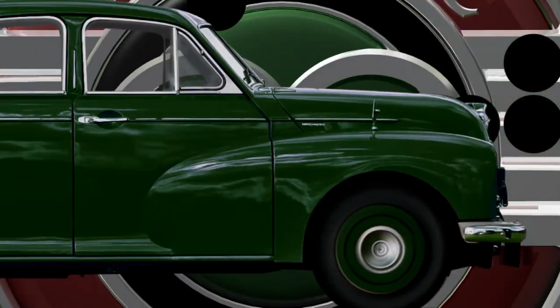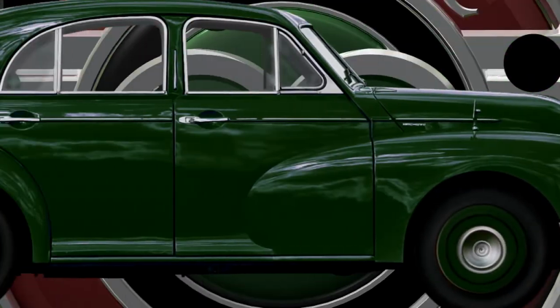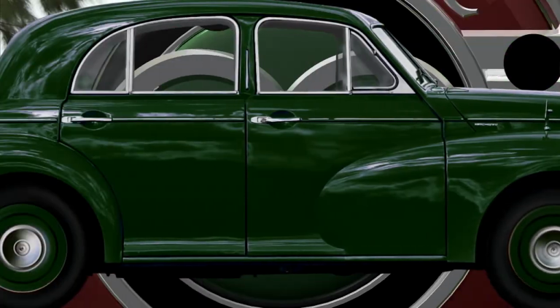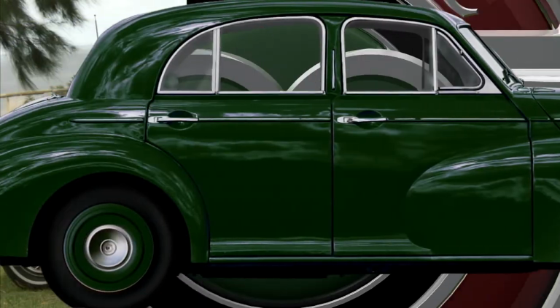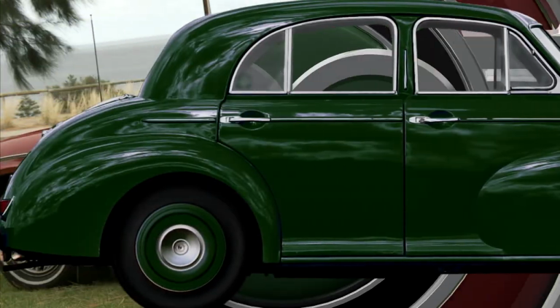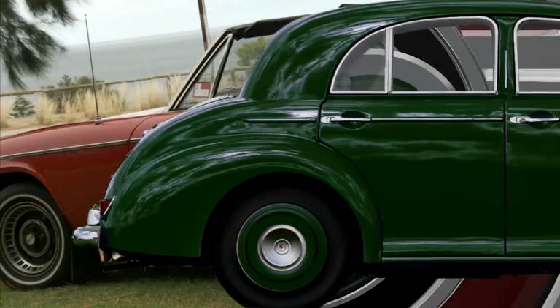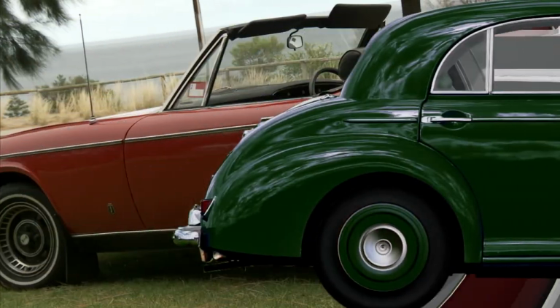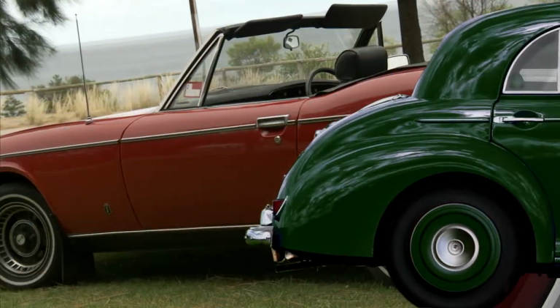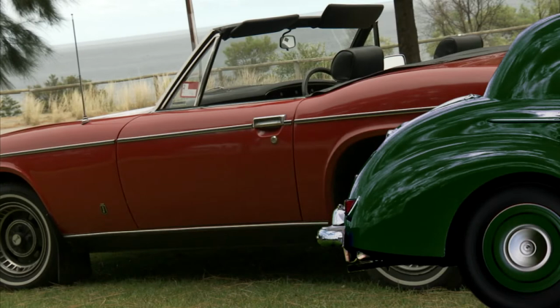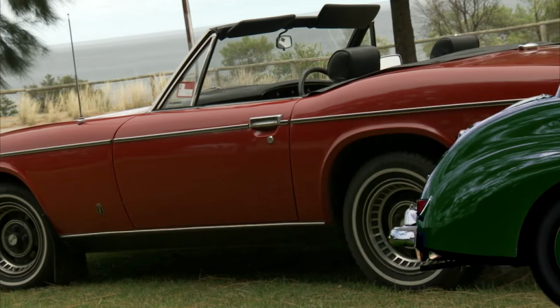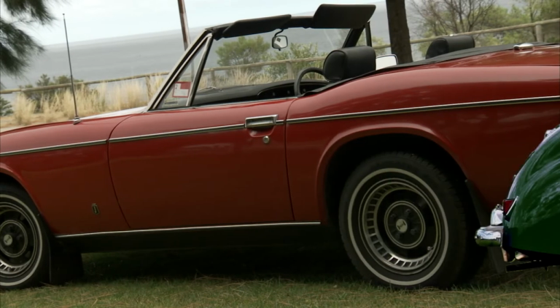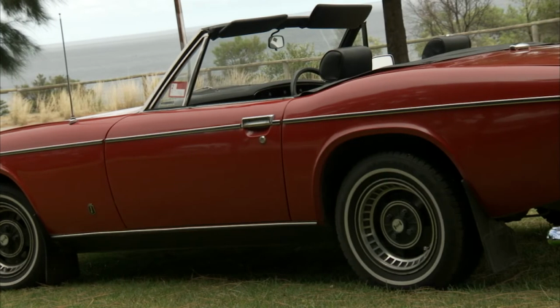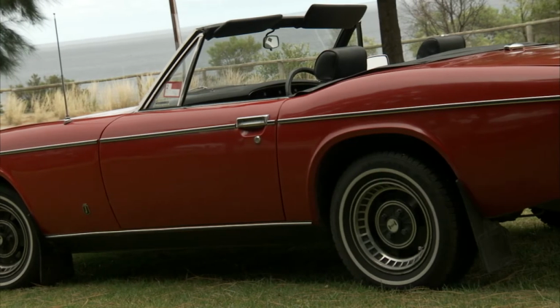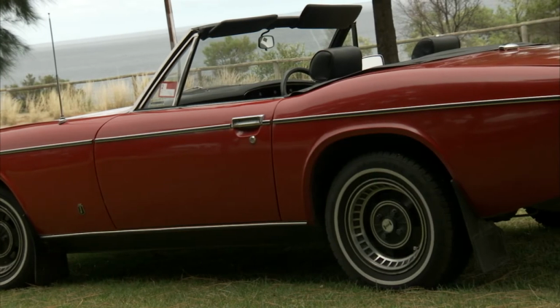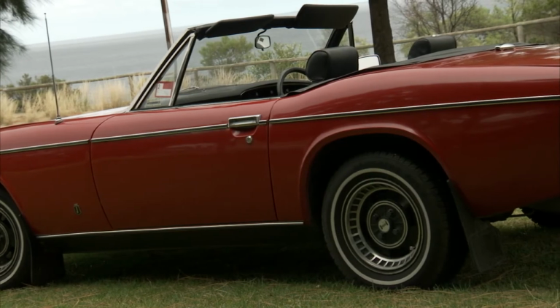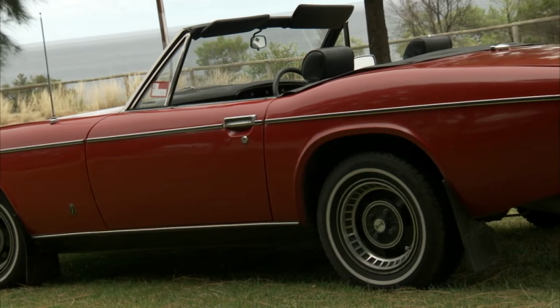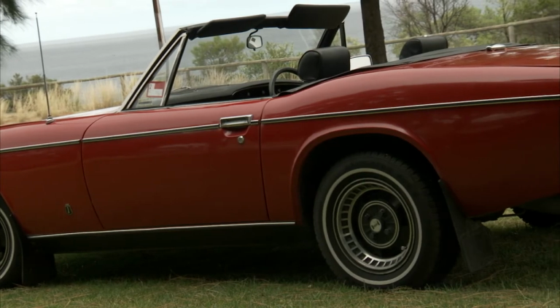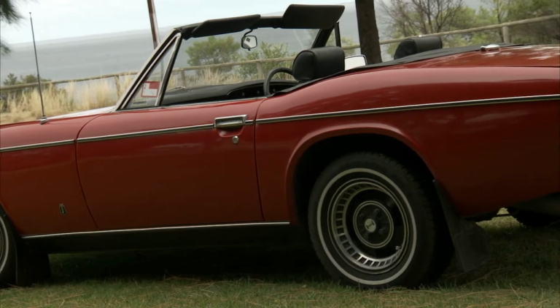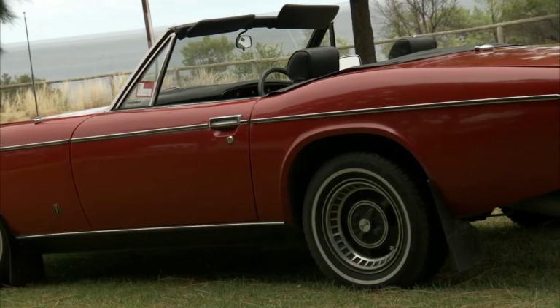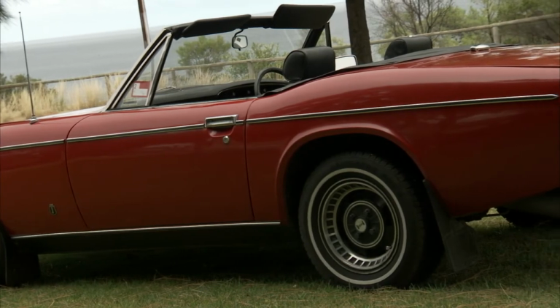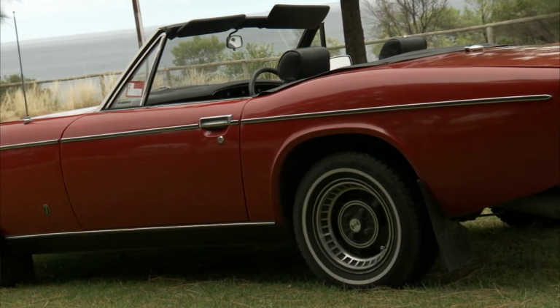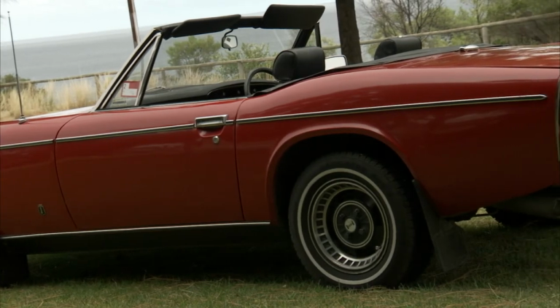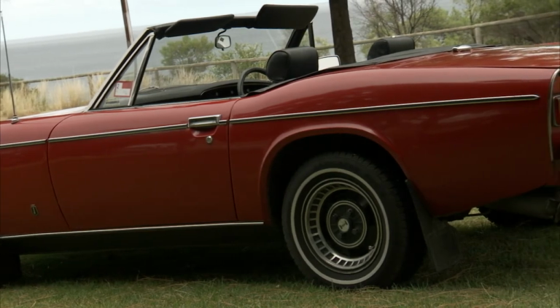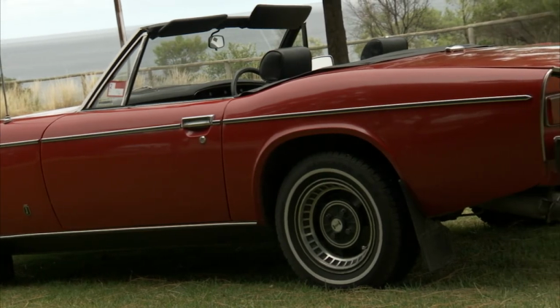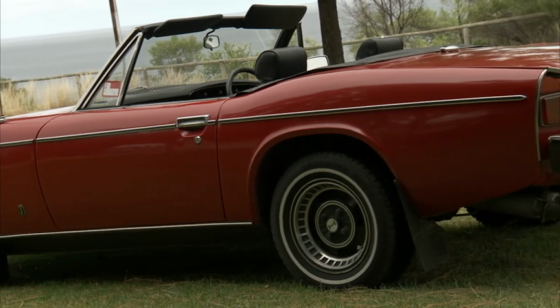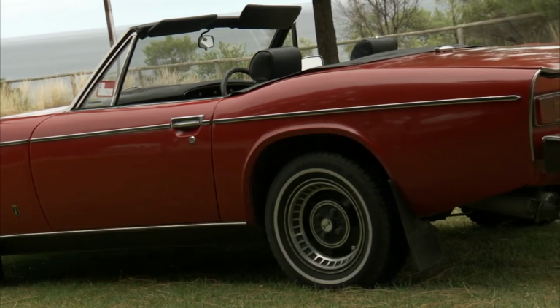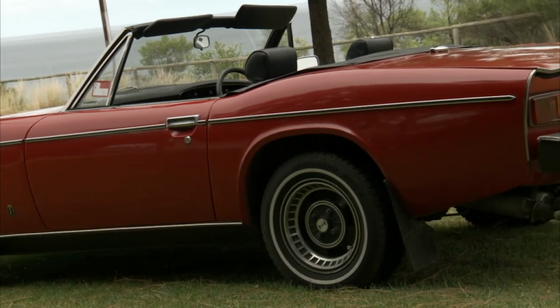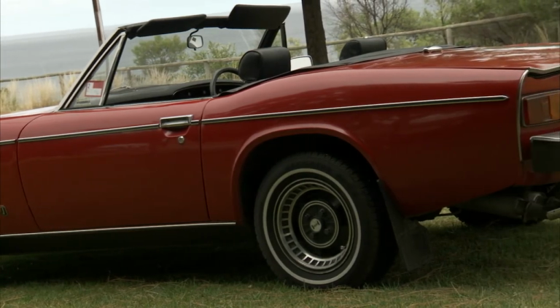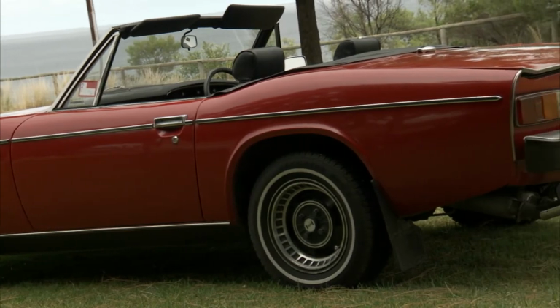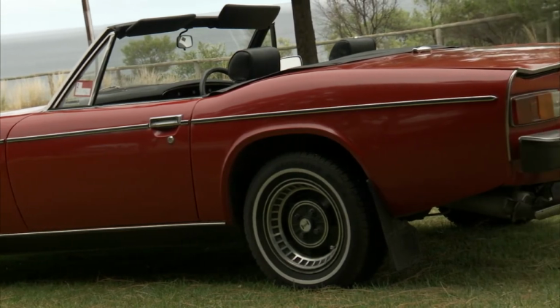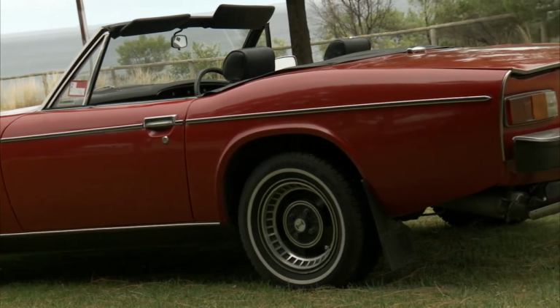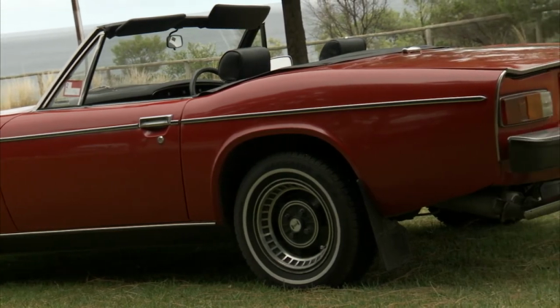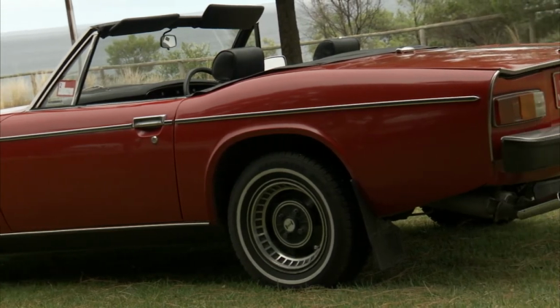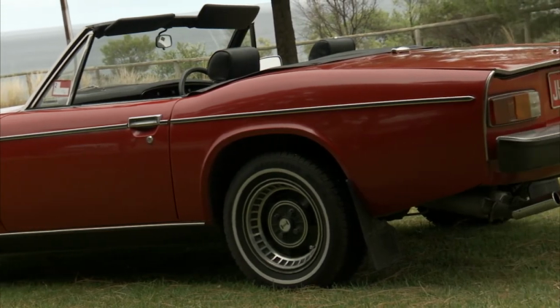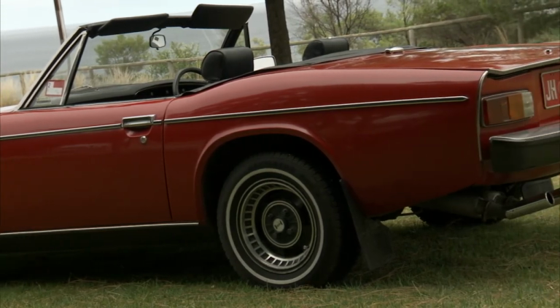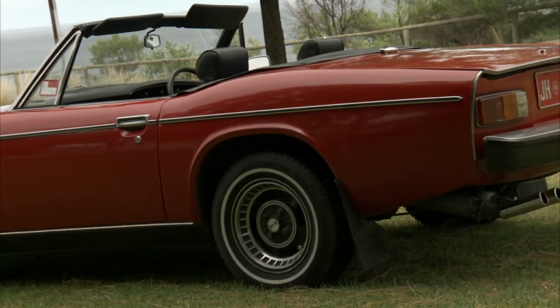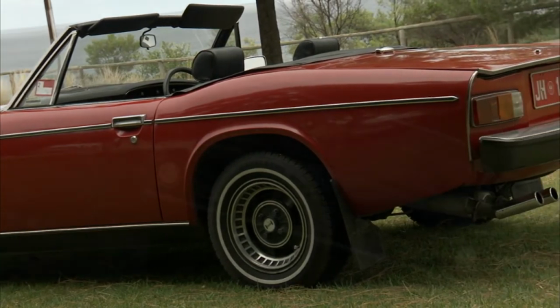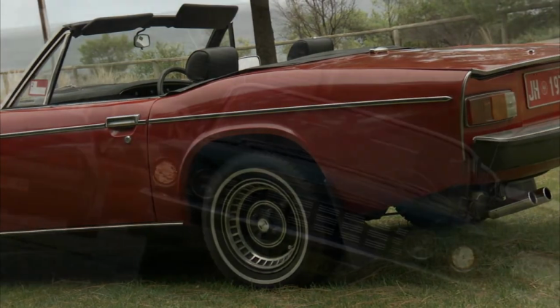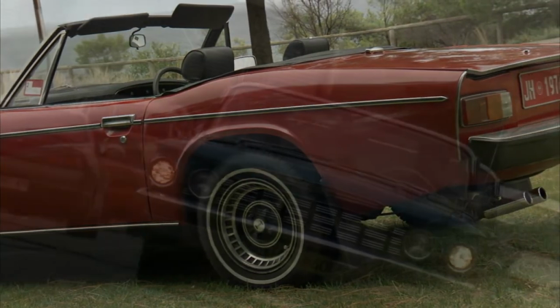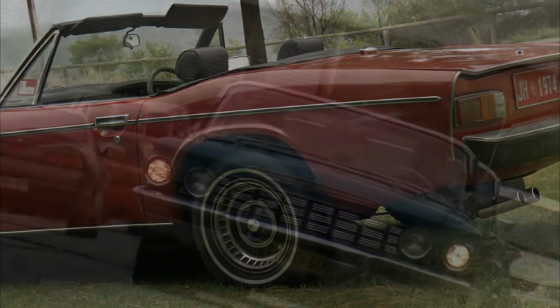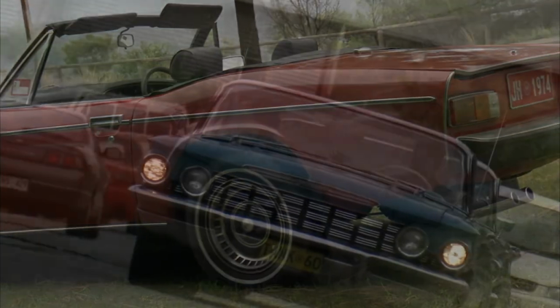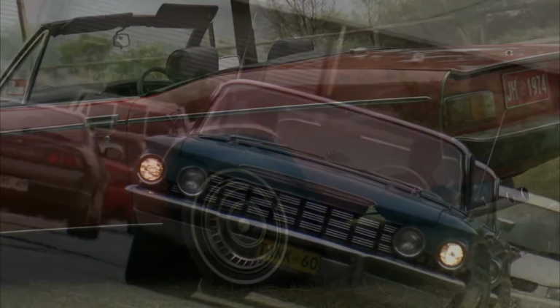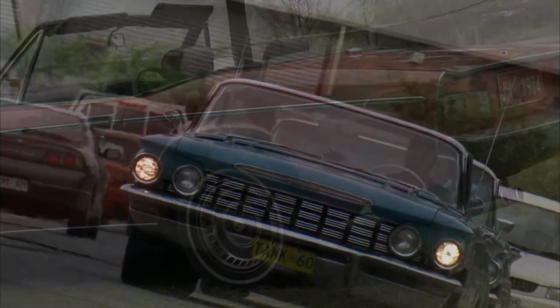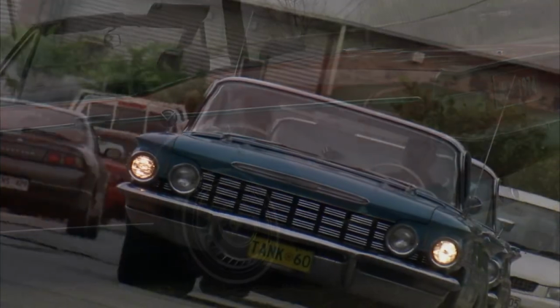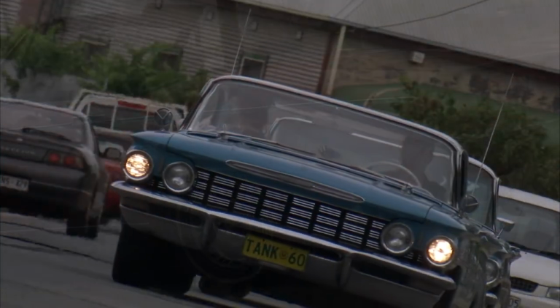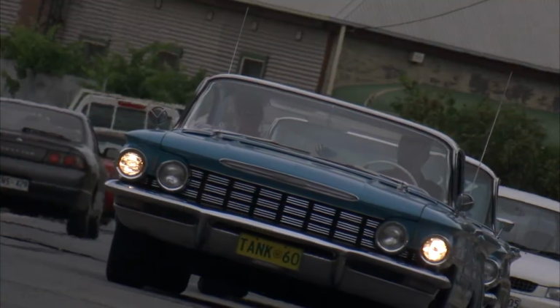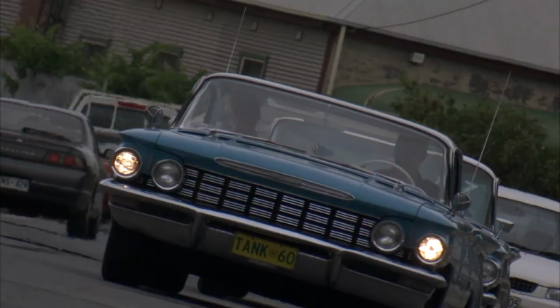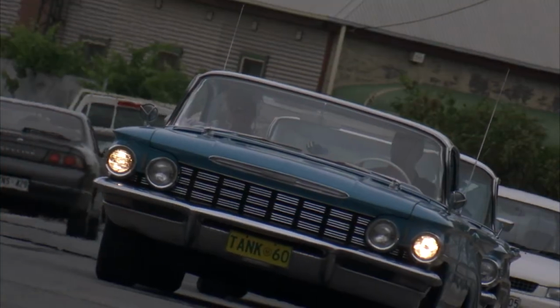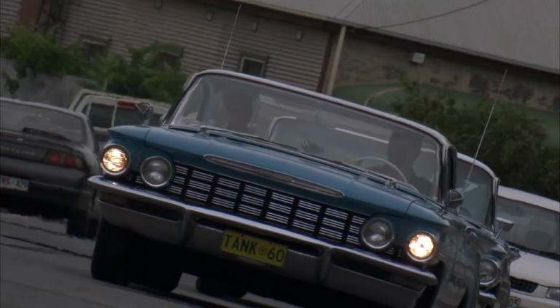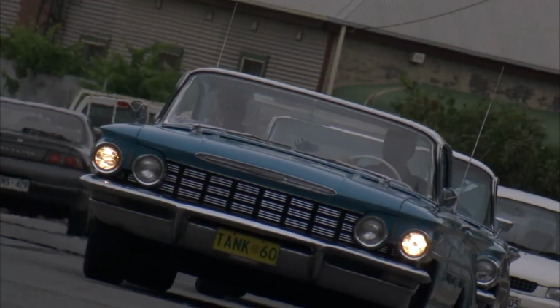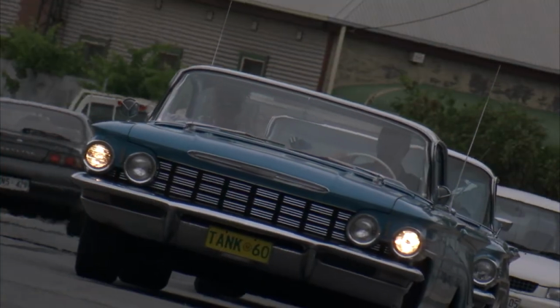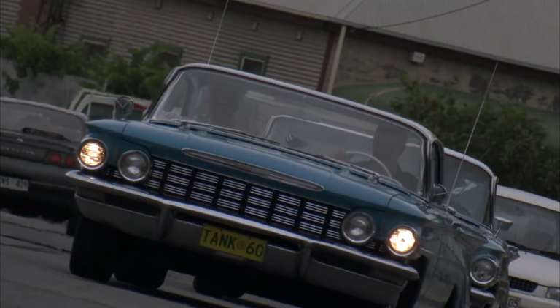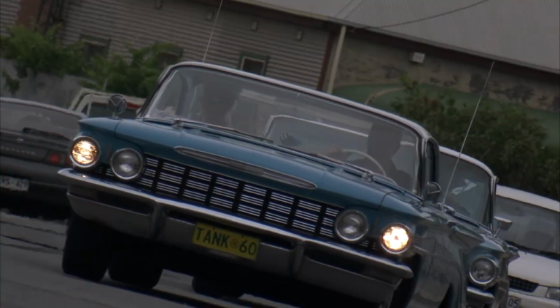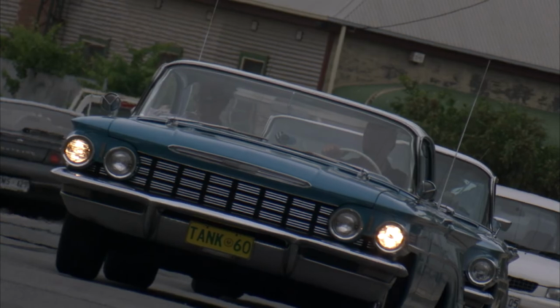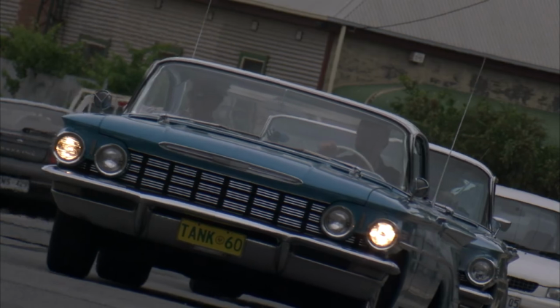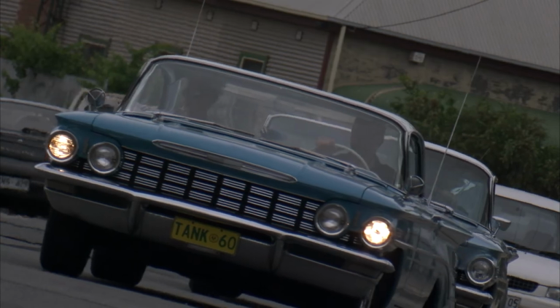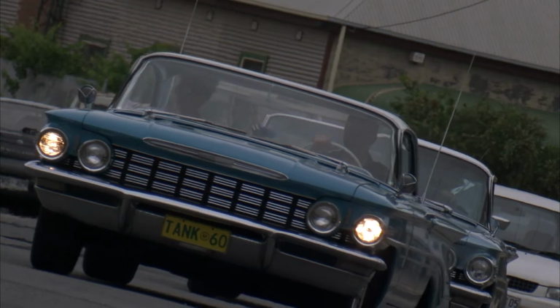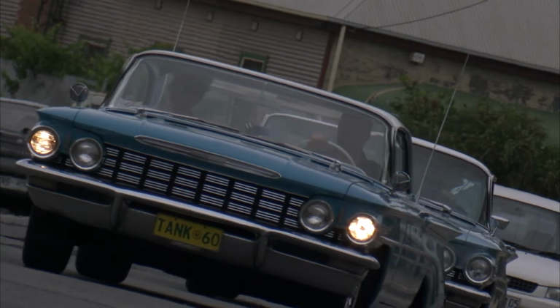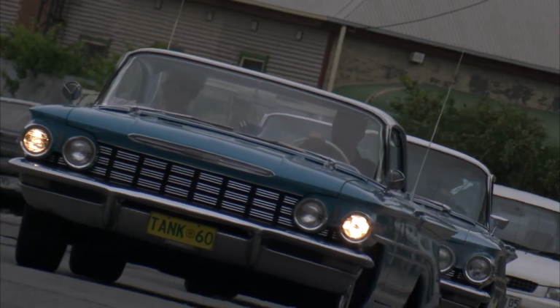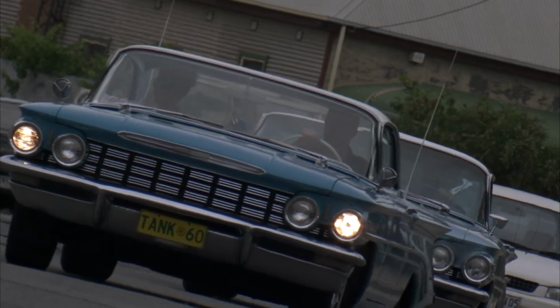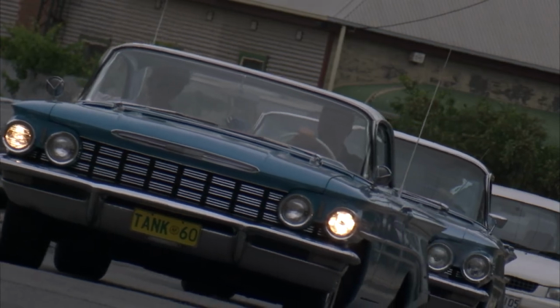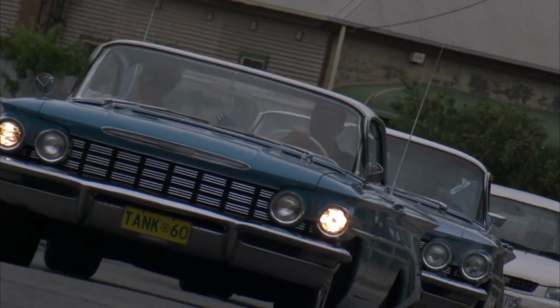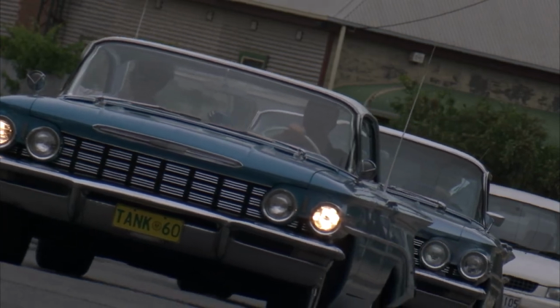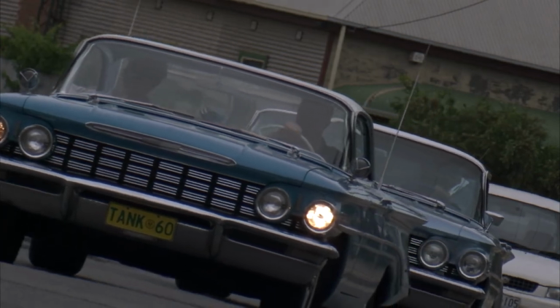Next on CC, Classic Cars: a sports car with a very English background, and we reveal the Know Your Chrome mystery car.